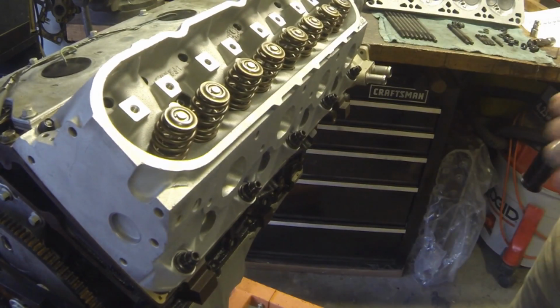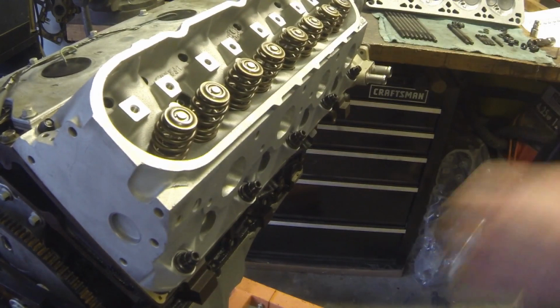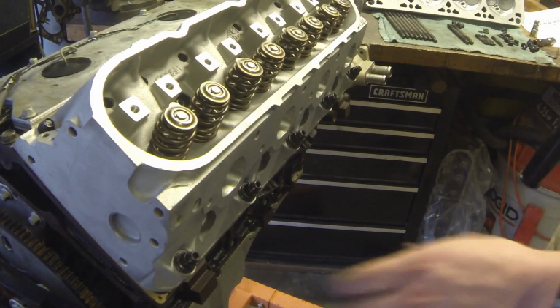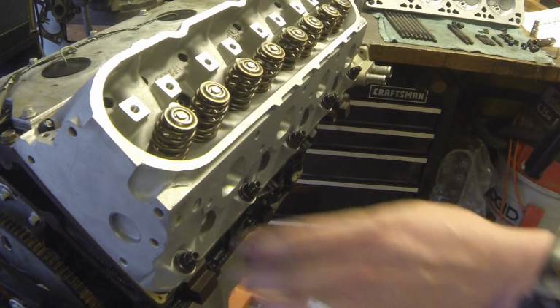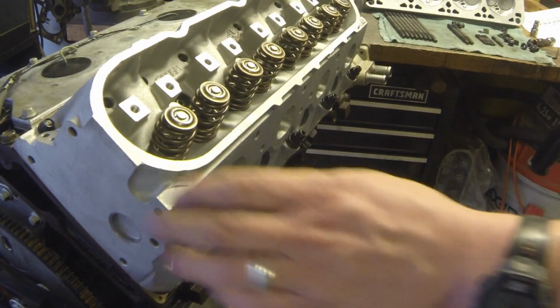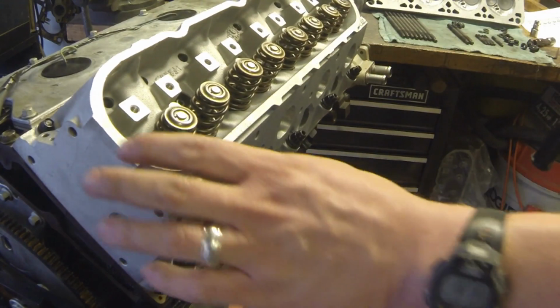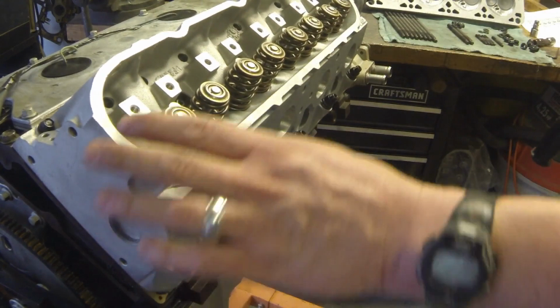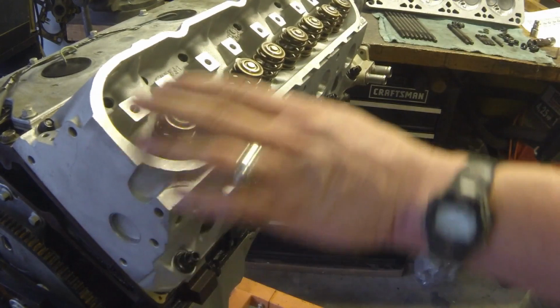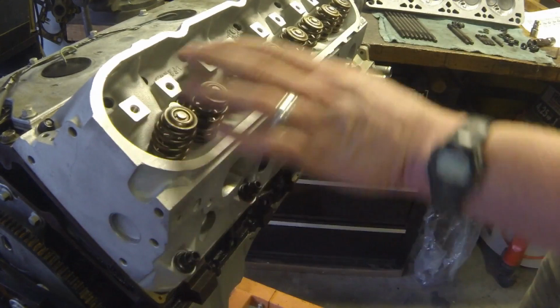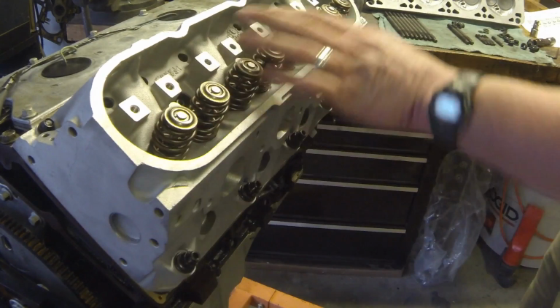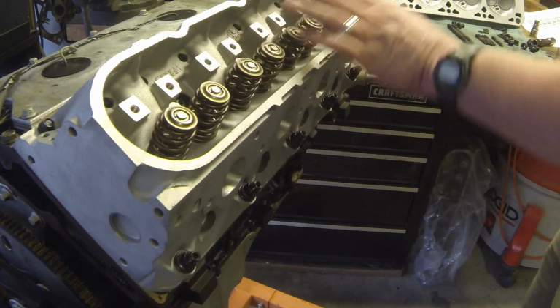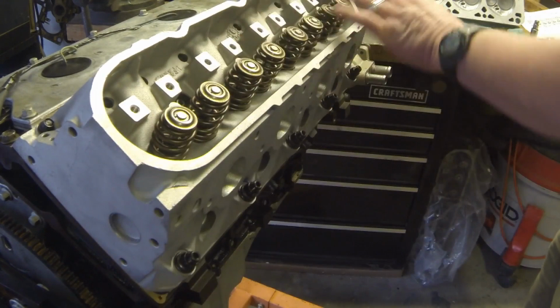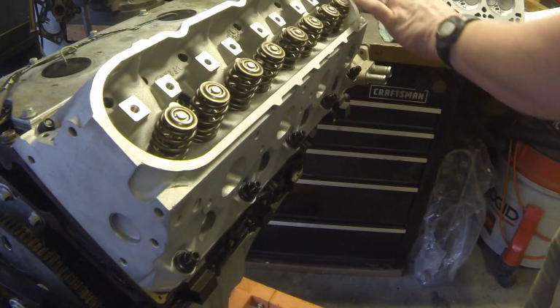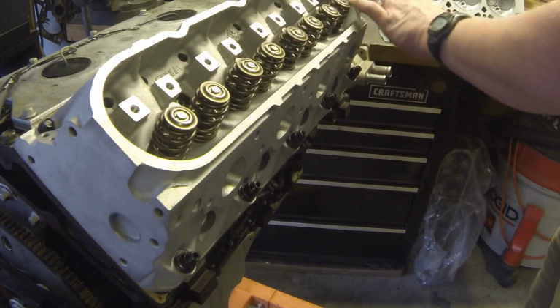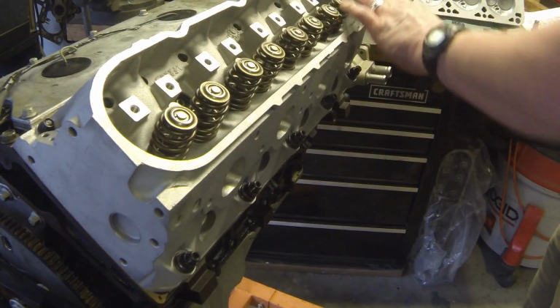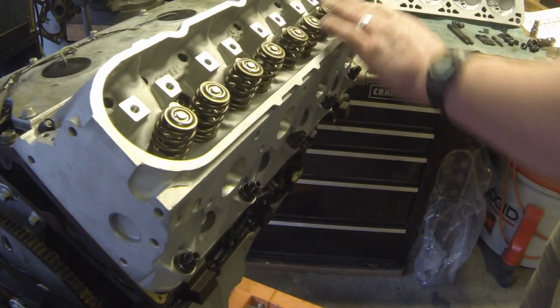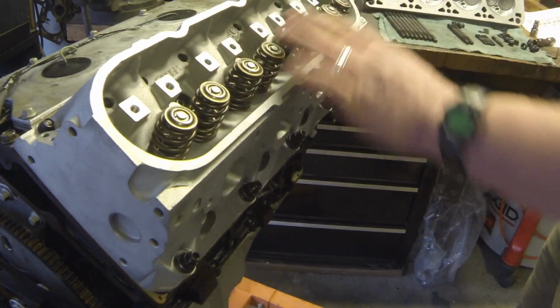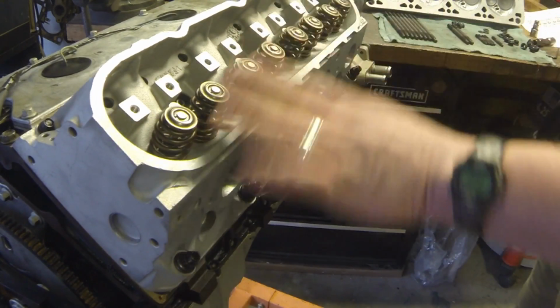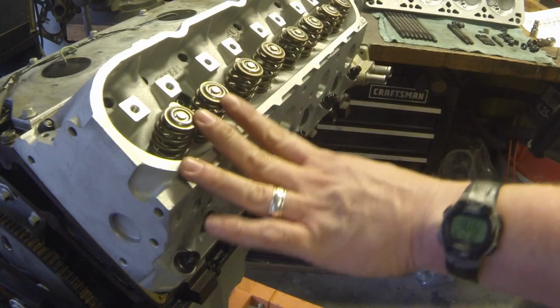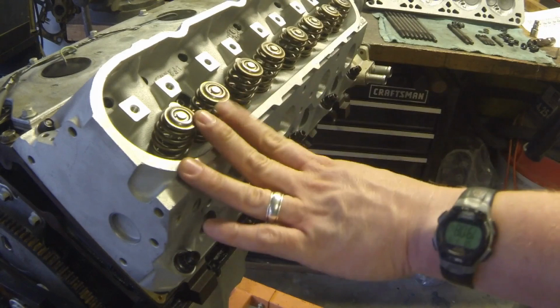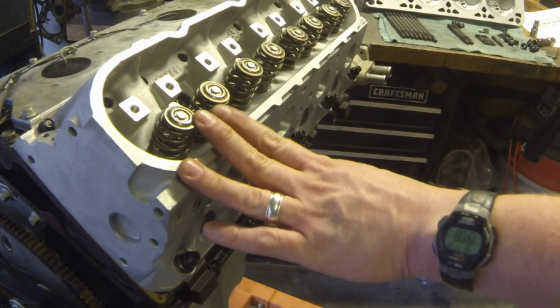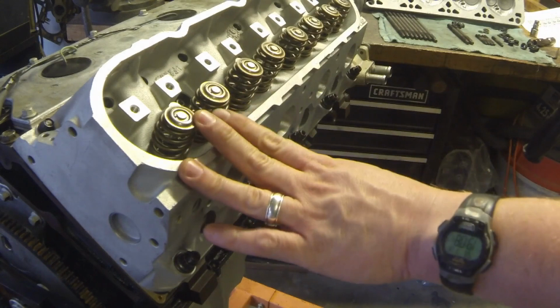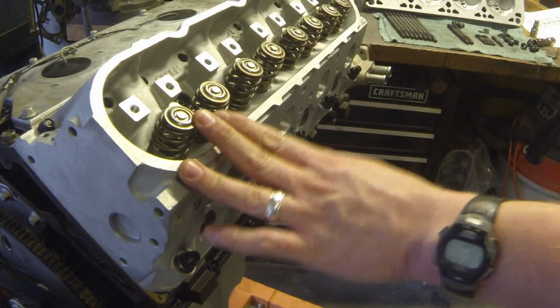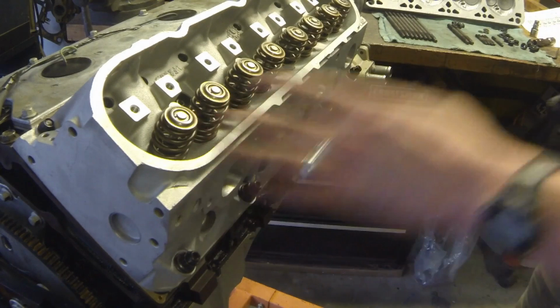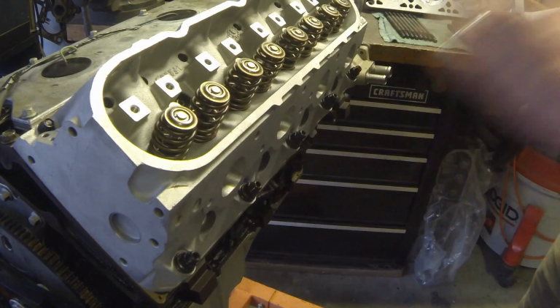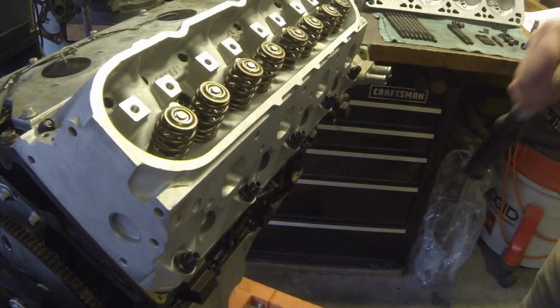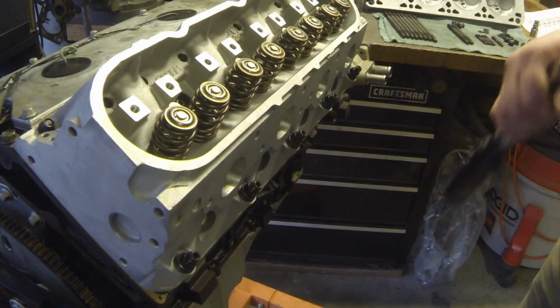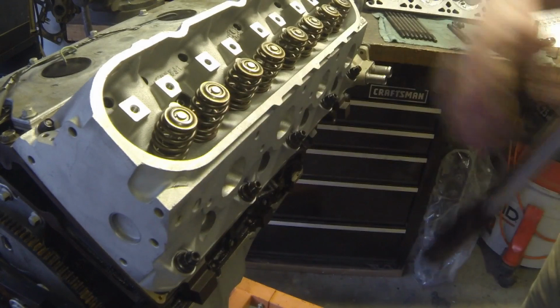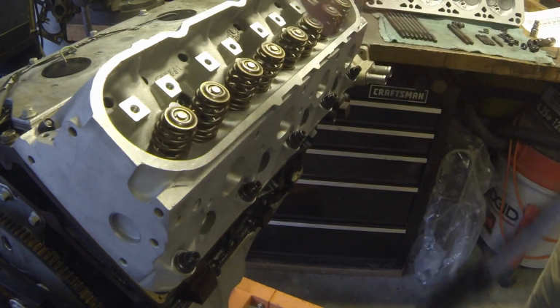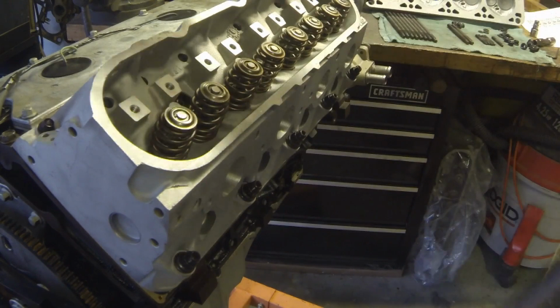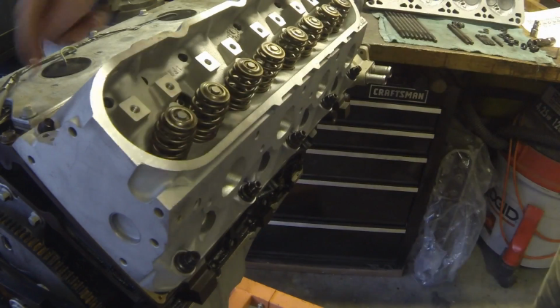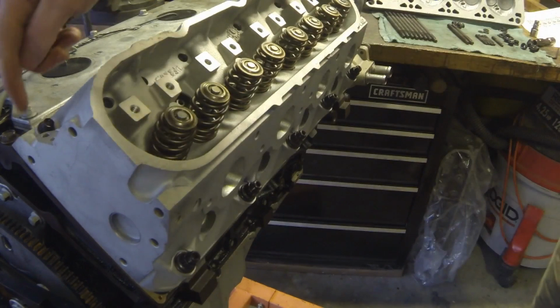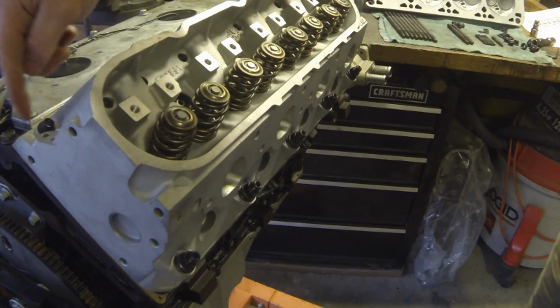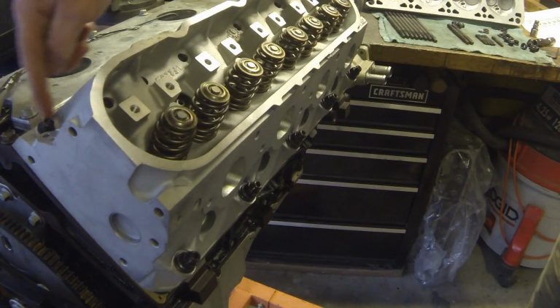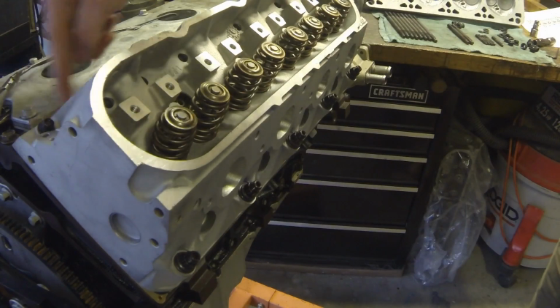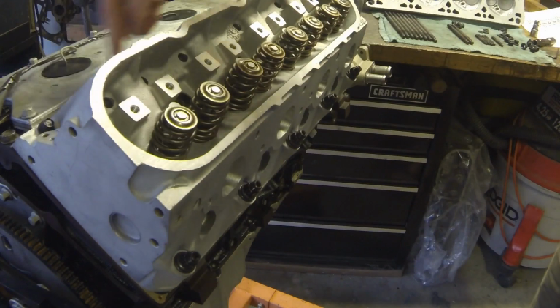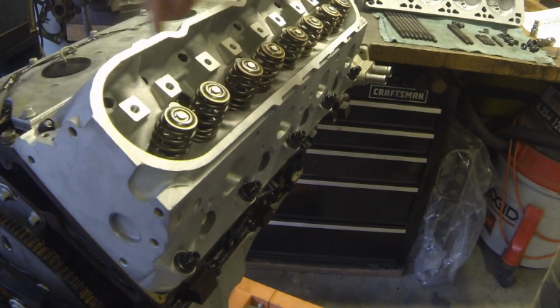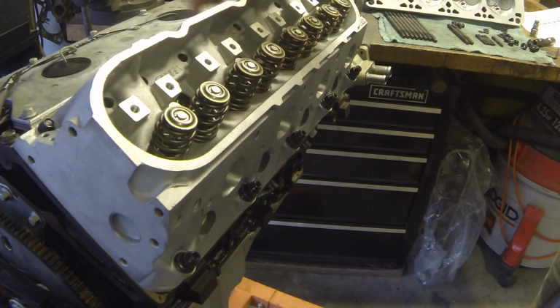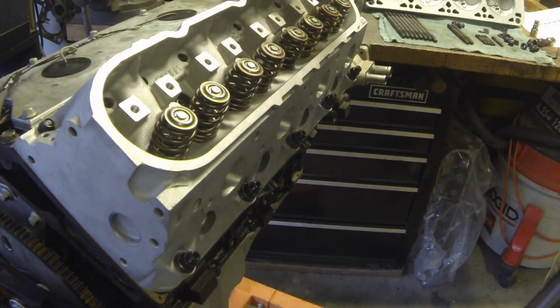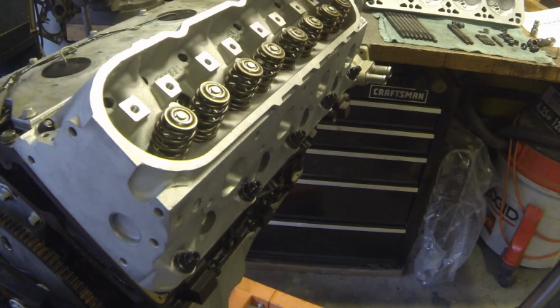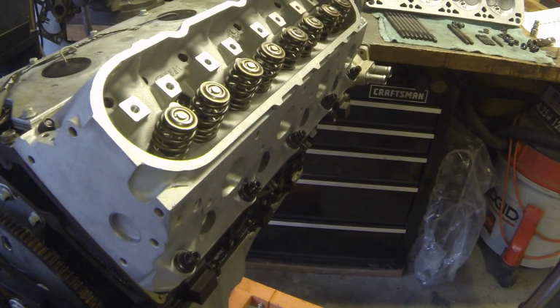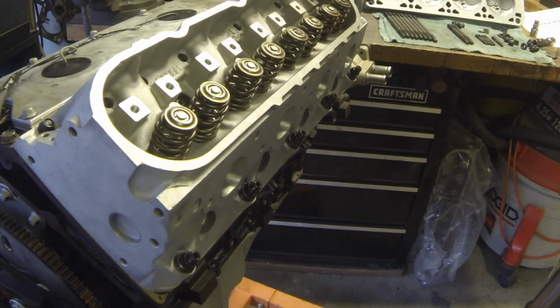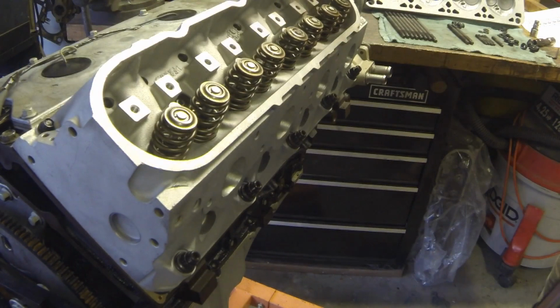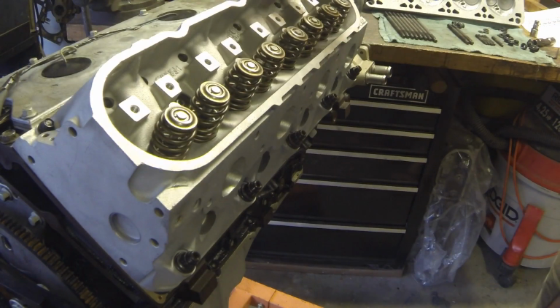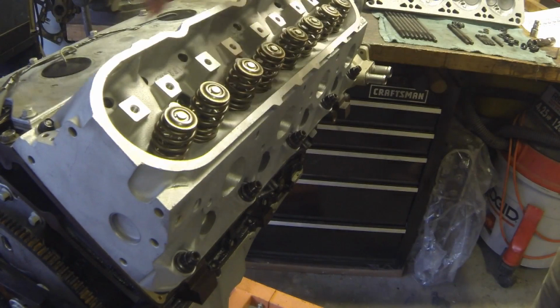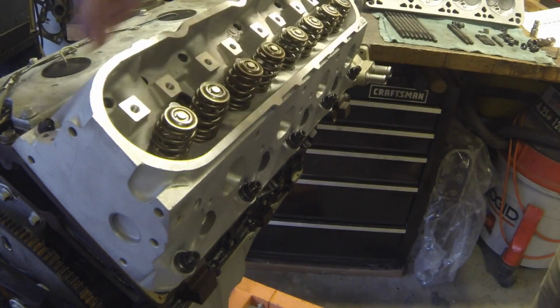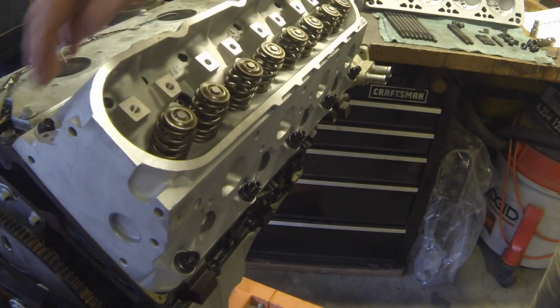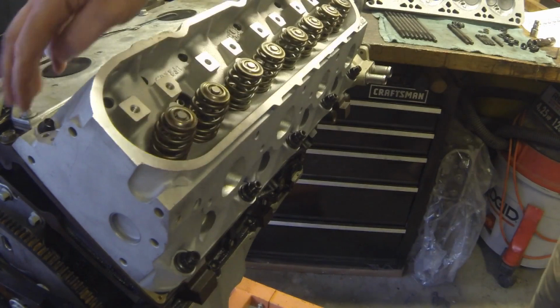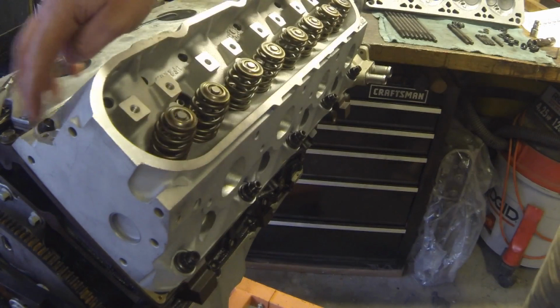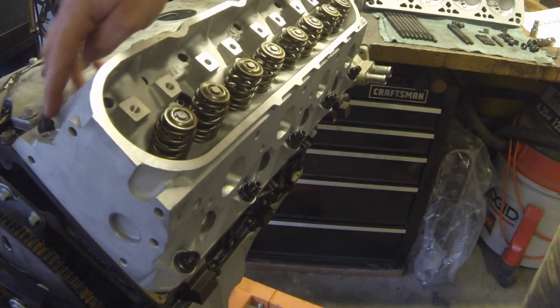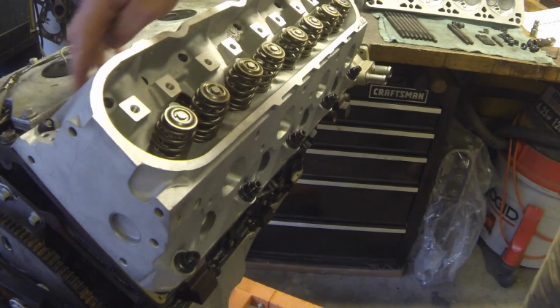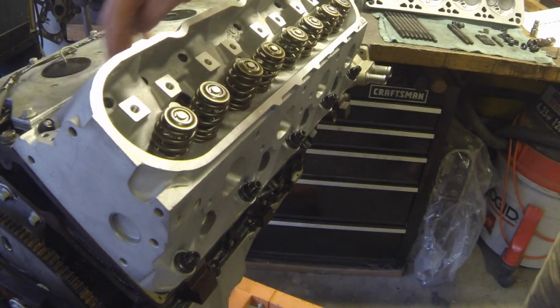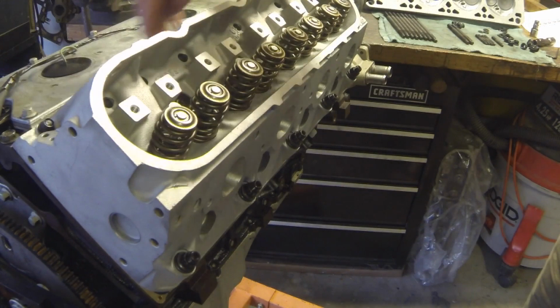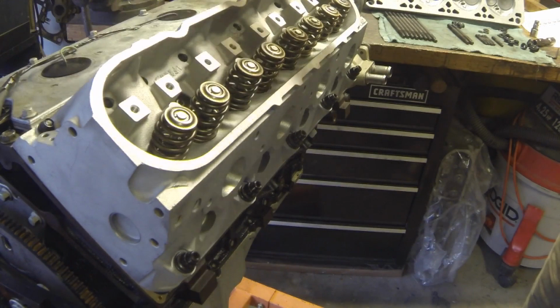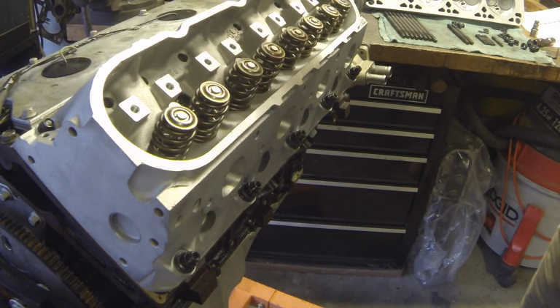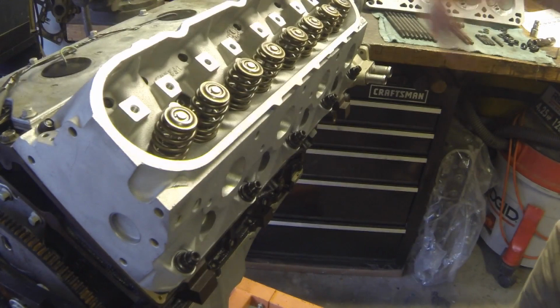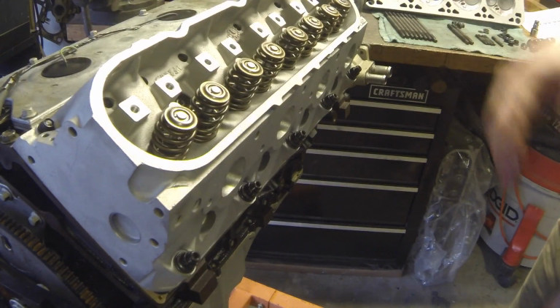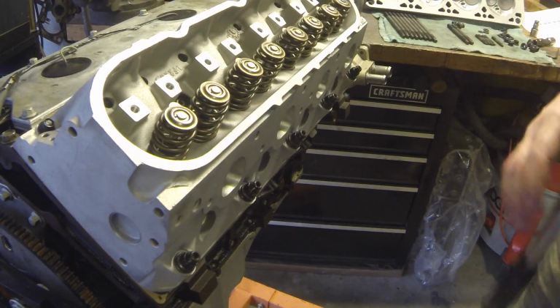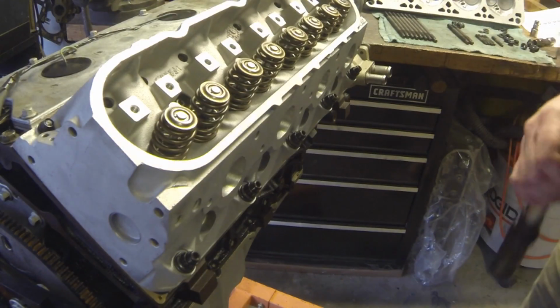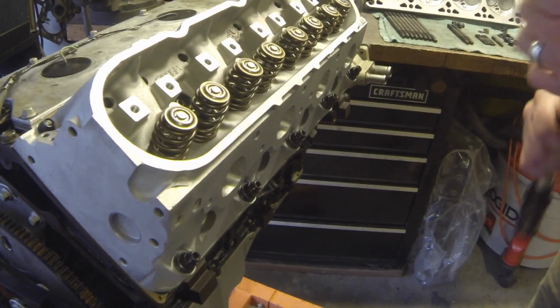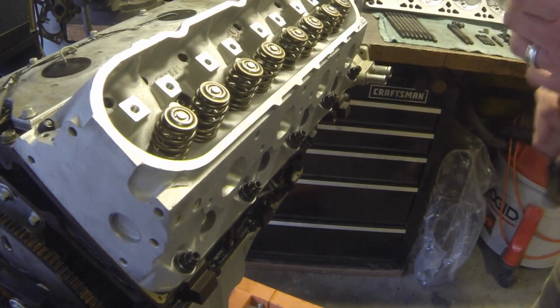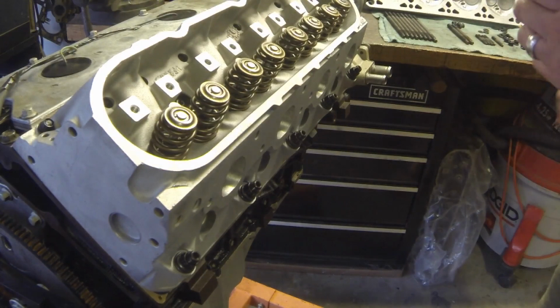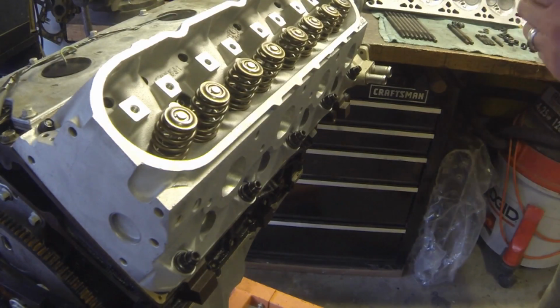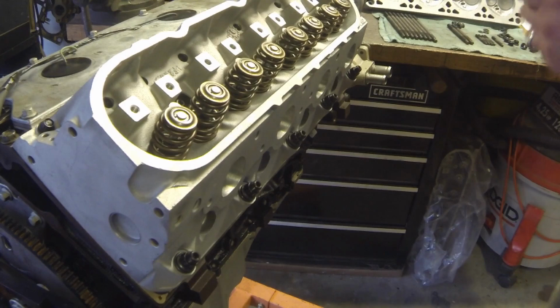Alright, that's it for the large bolts — those are all torqued down. Now it's time to go to the top bolts. We'll hit them just once at 22 foot-pounds.